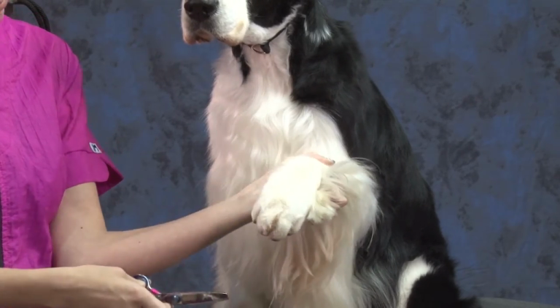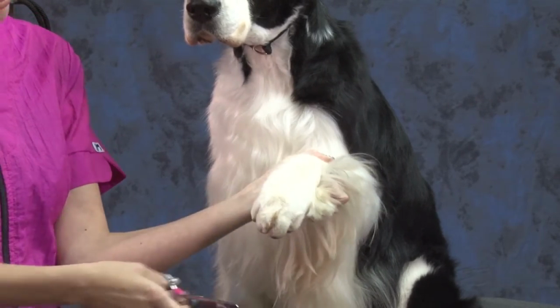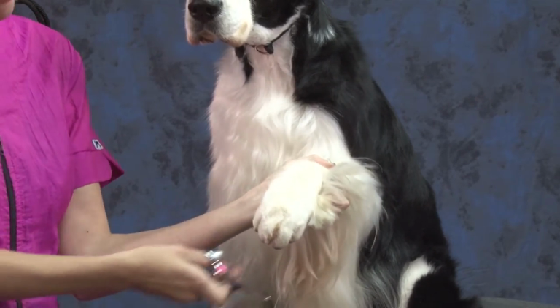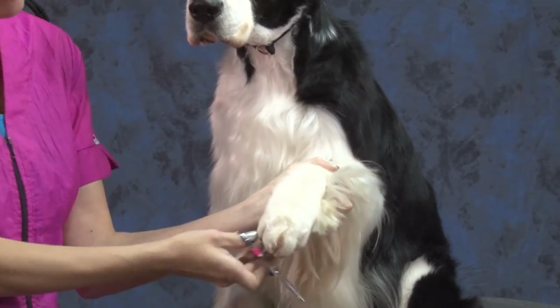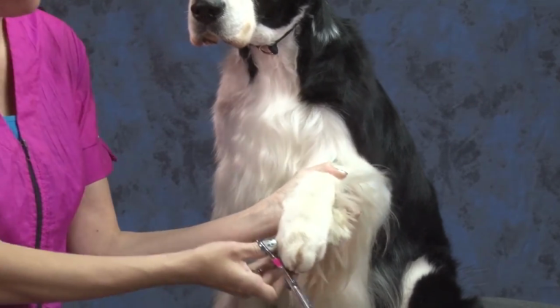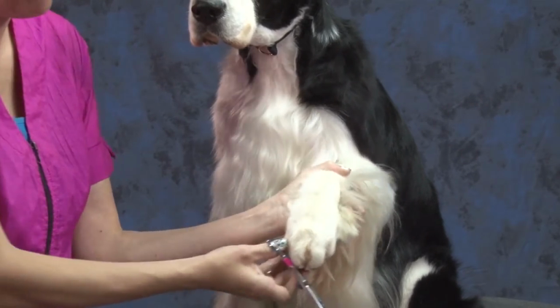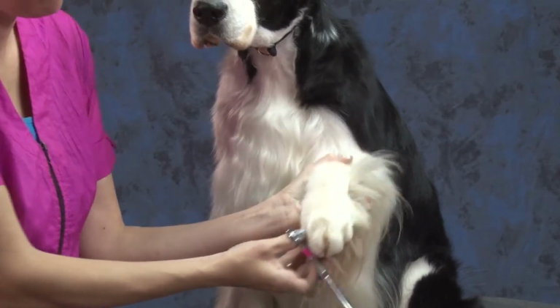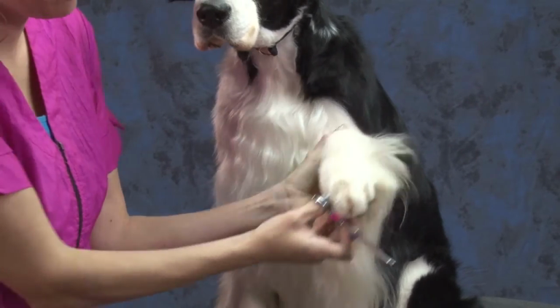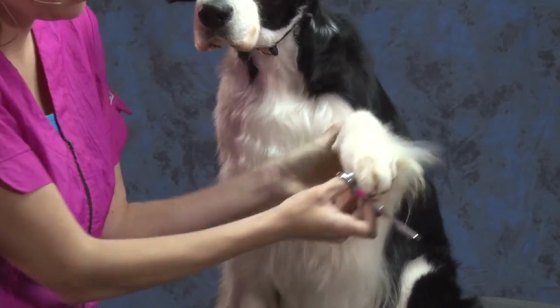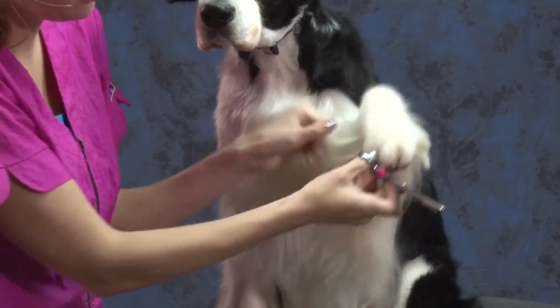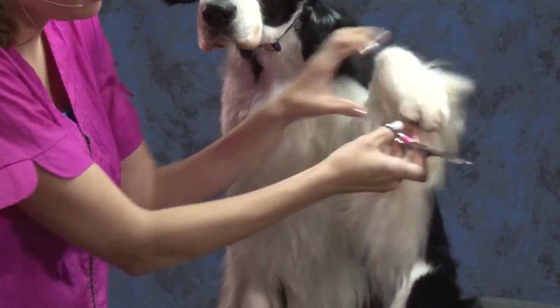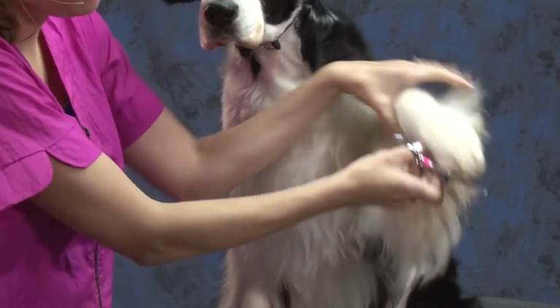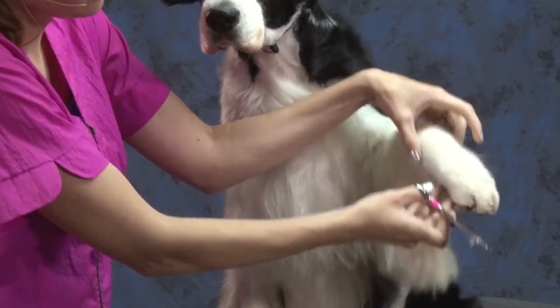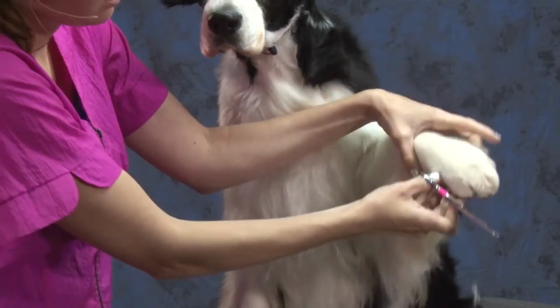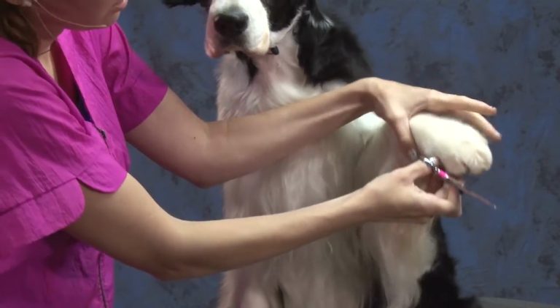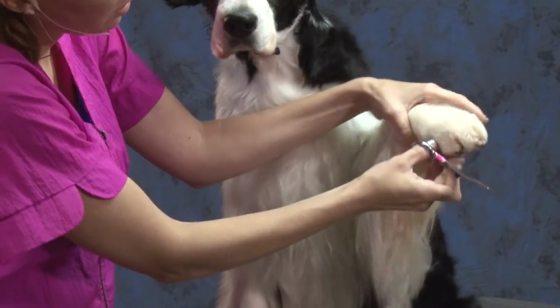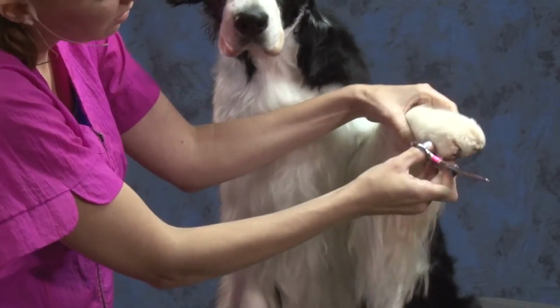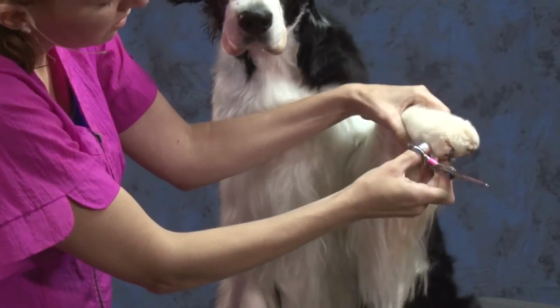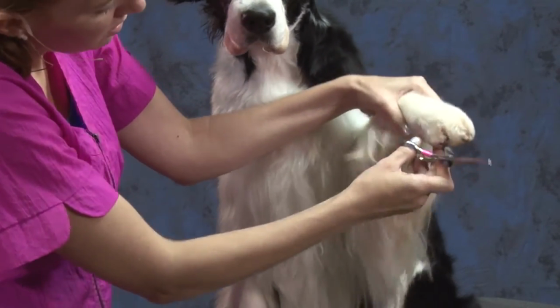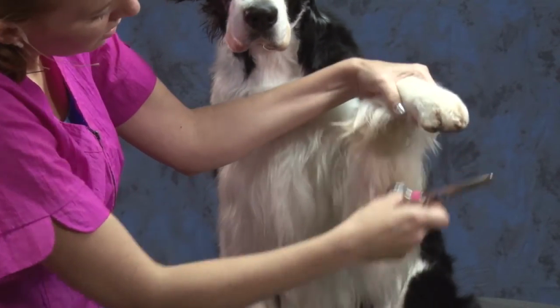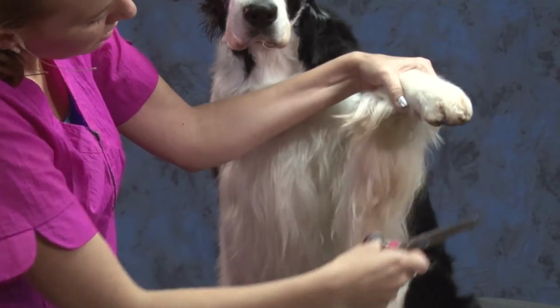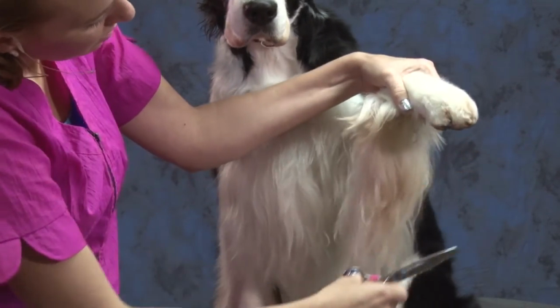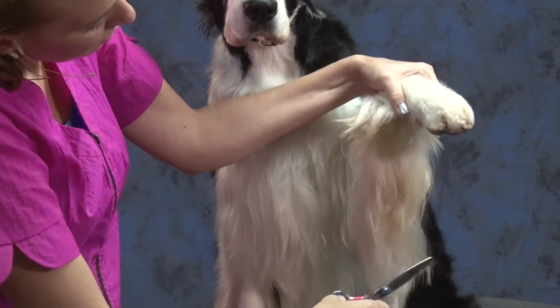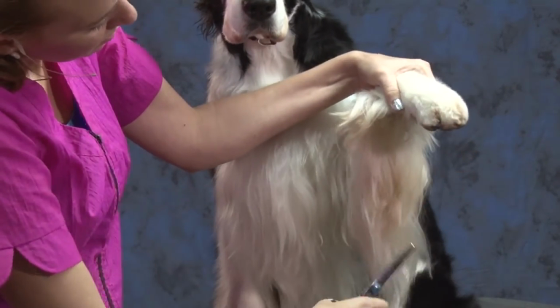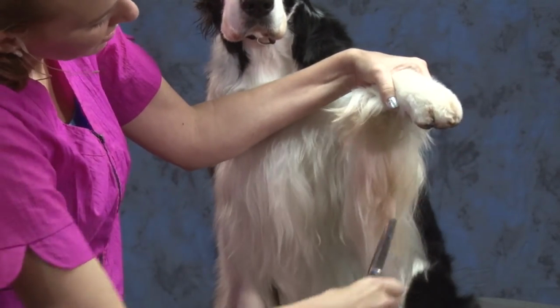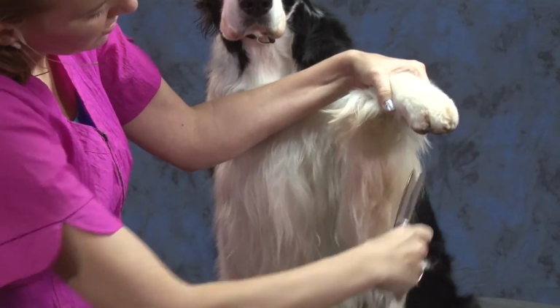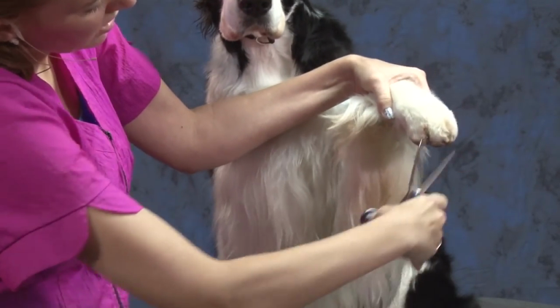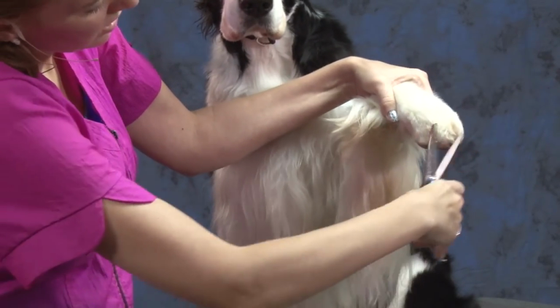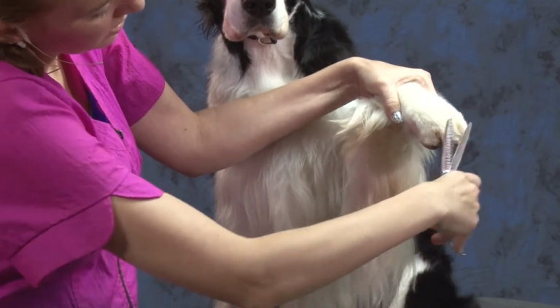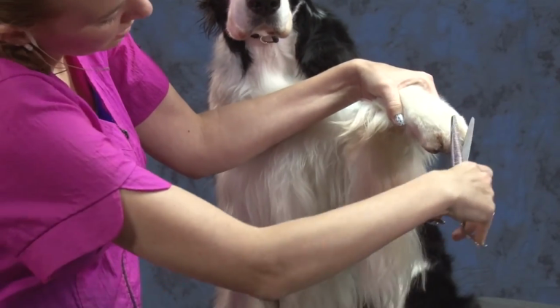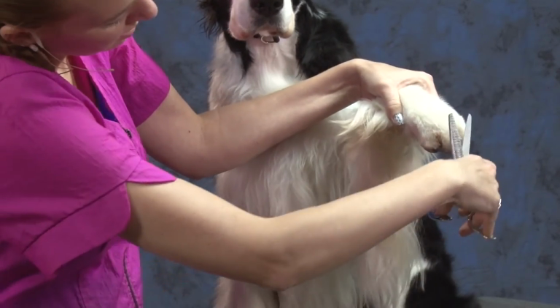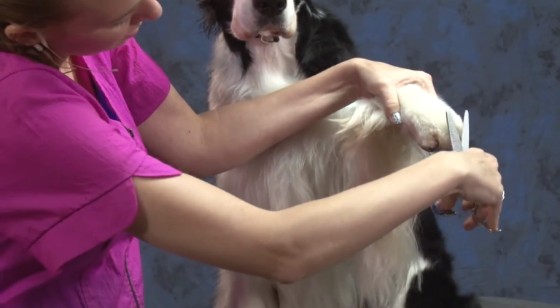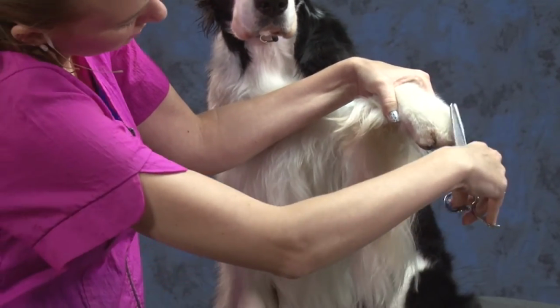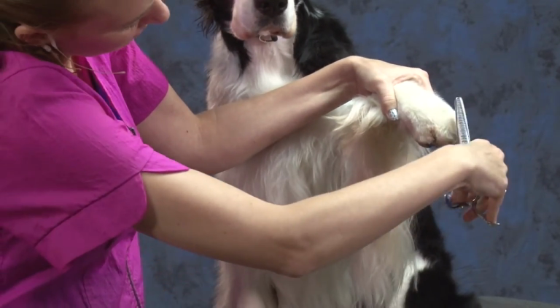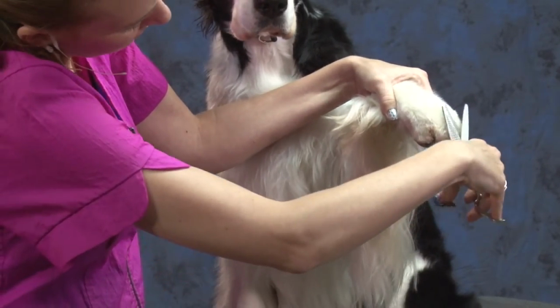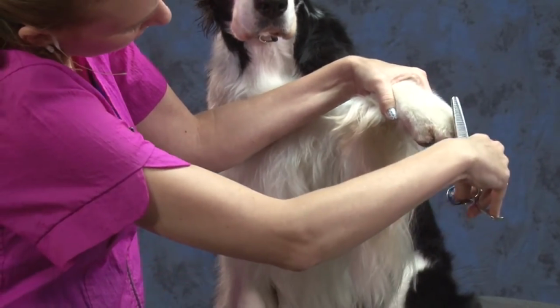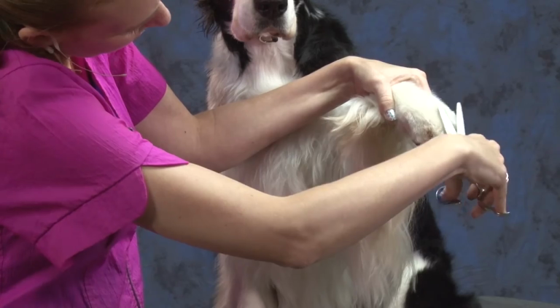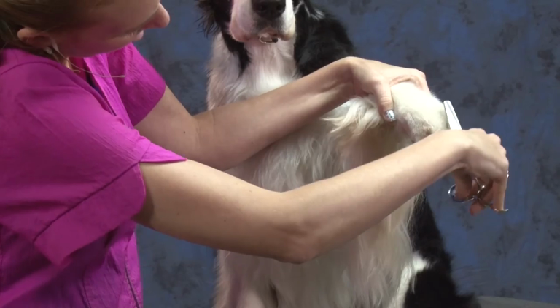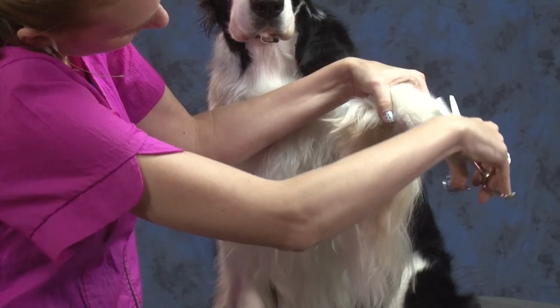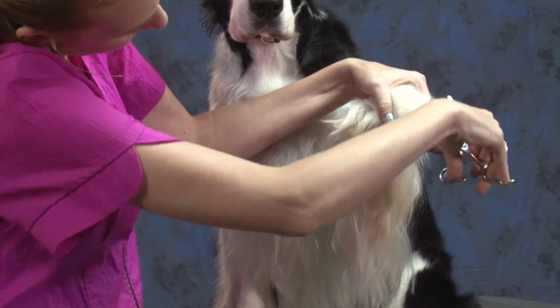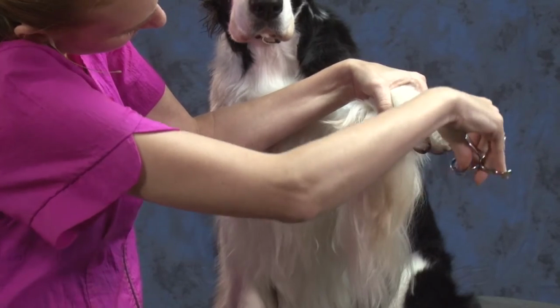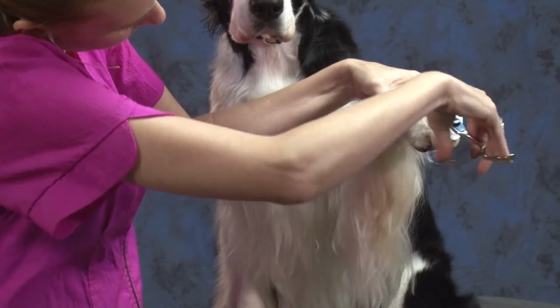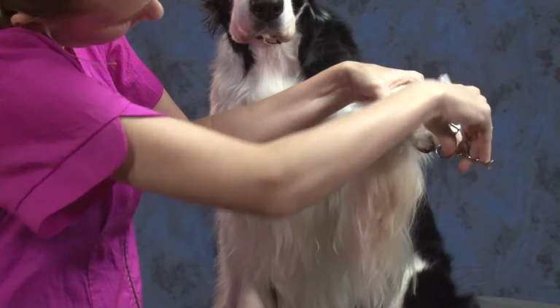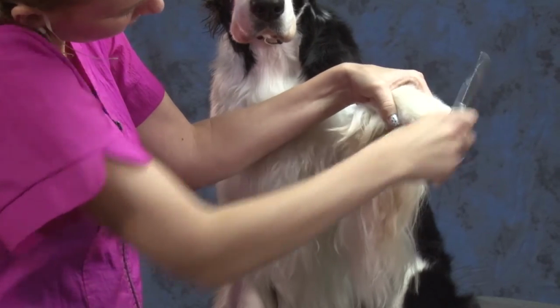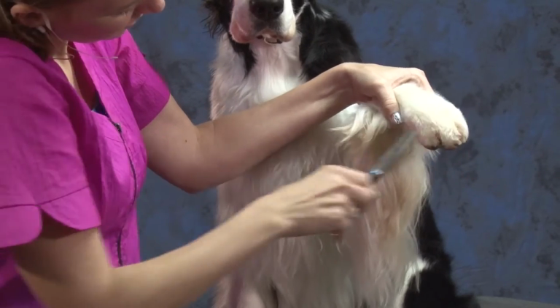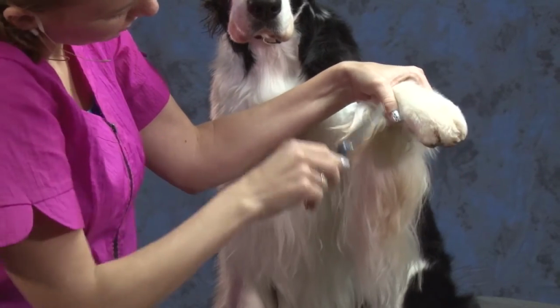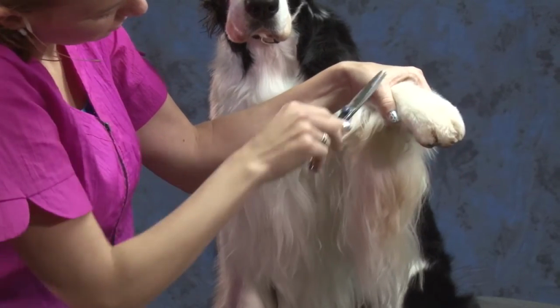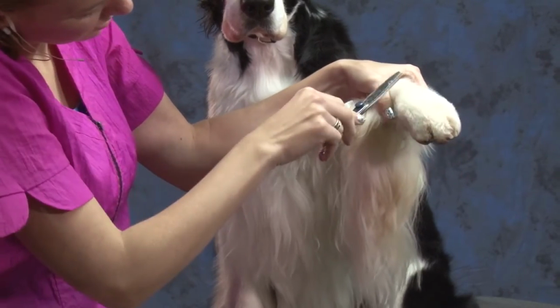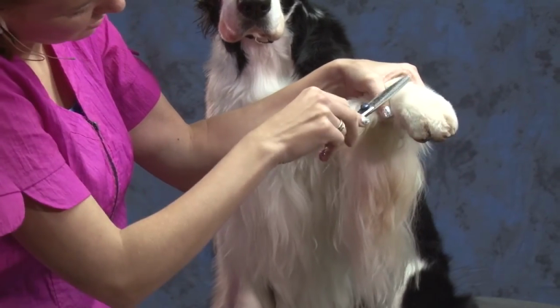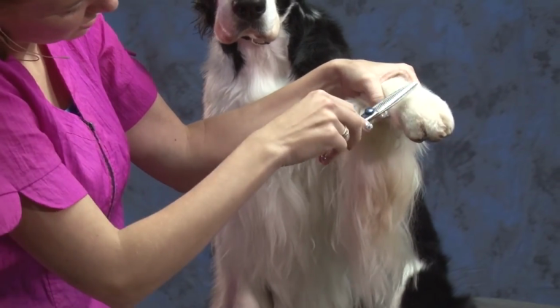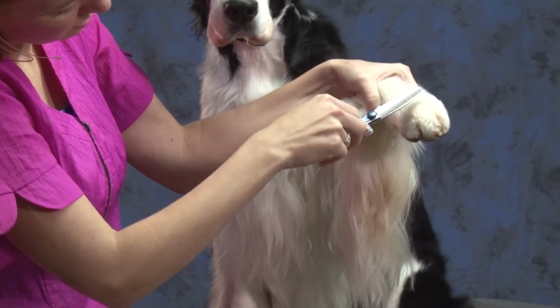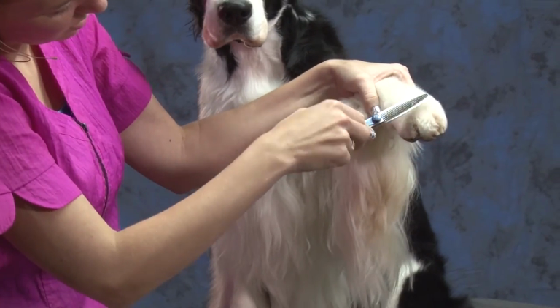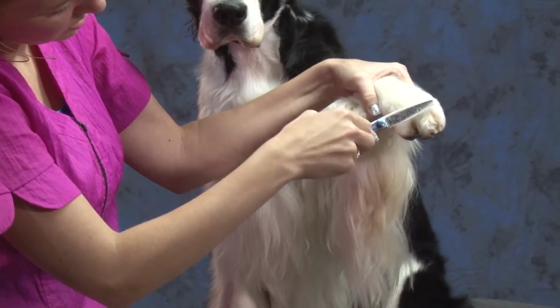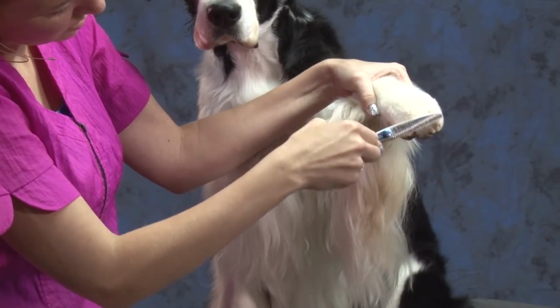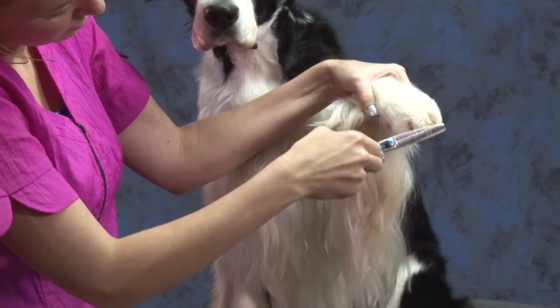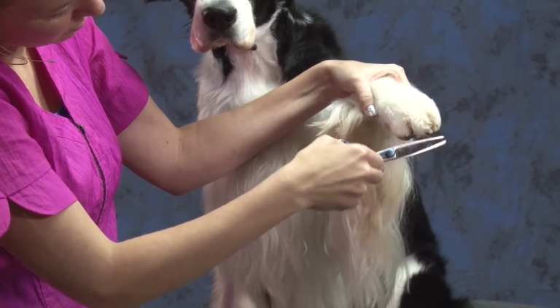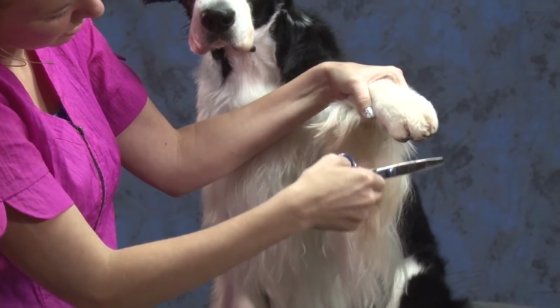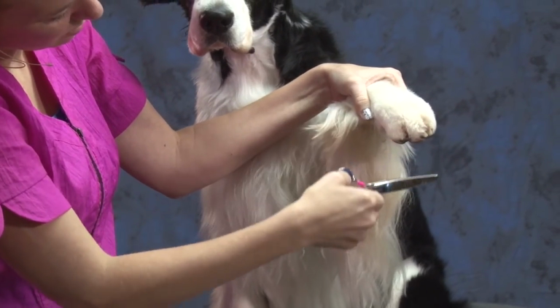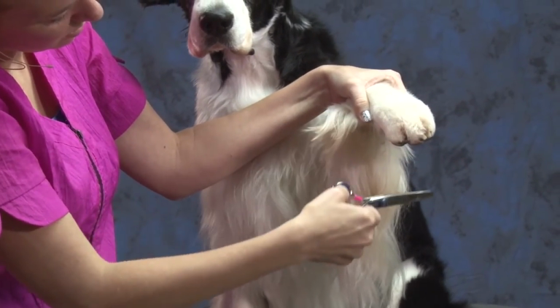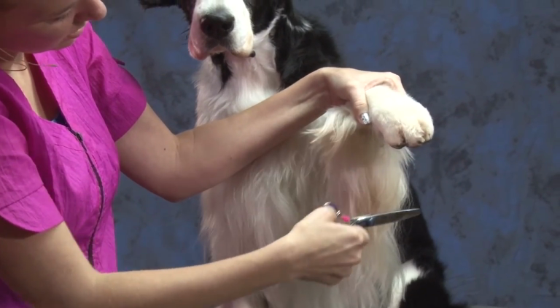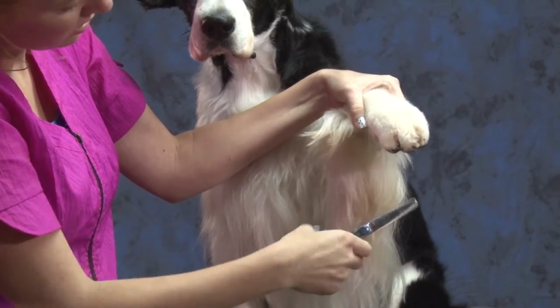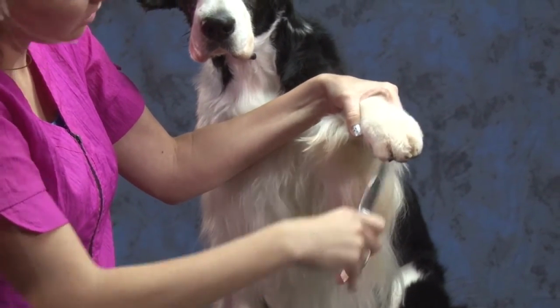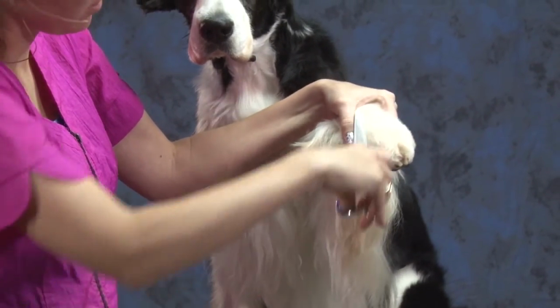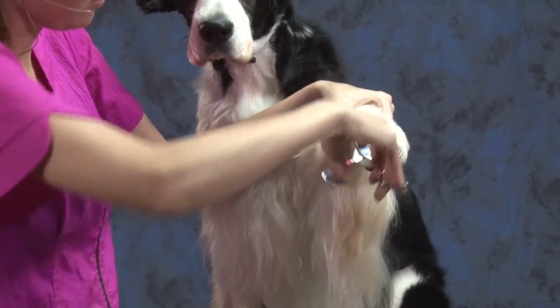So even if I'm looking at it kind of from the side here, you can see how nice and round that is.